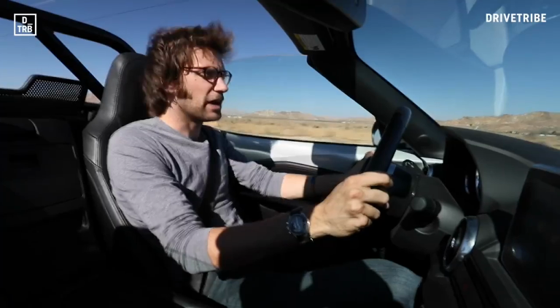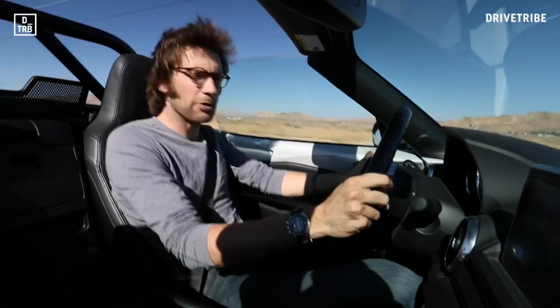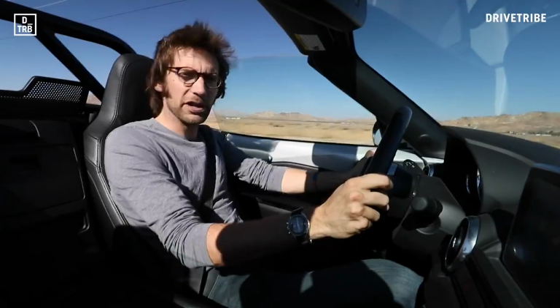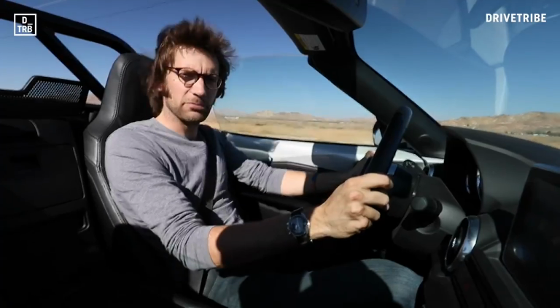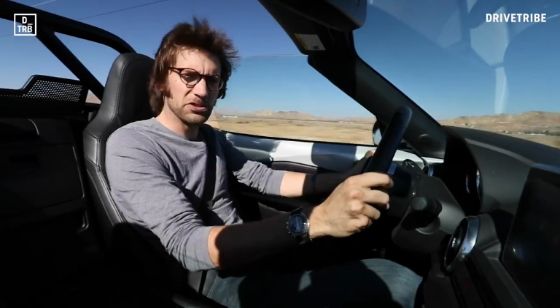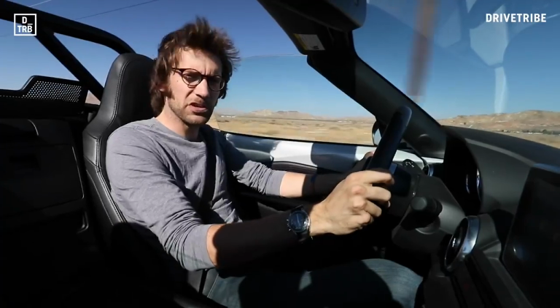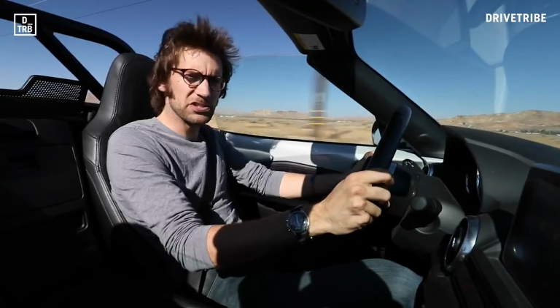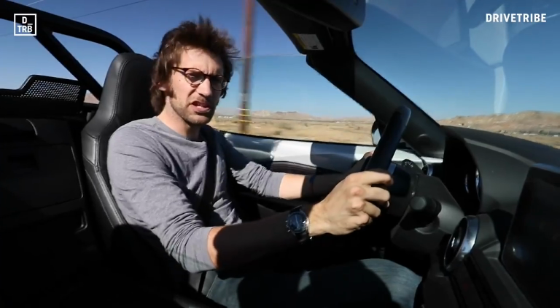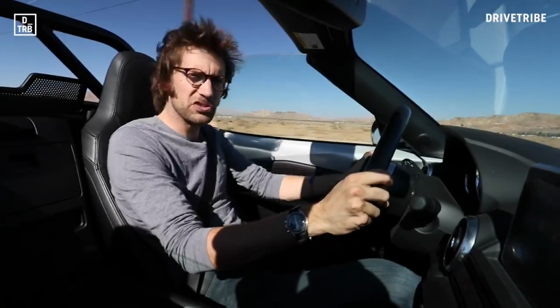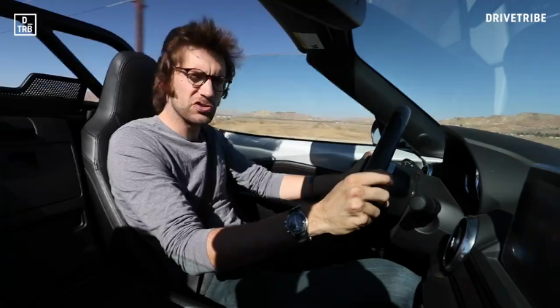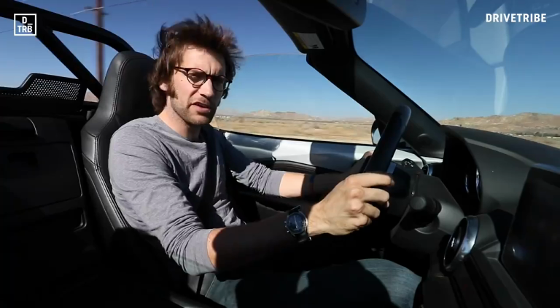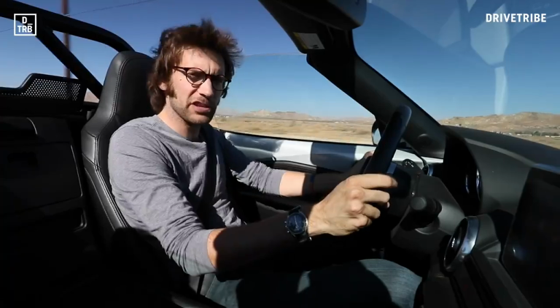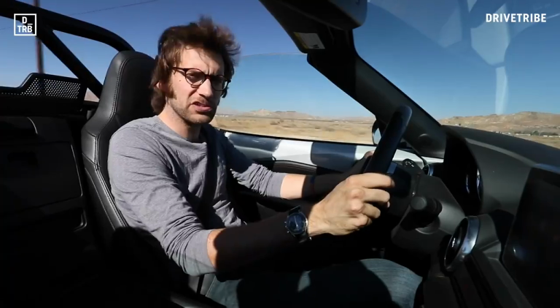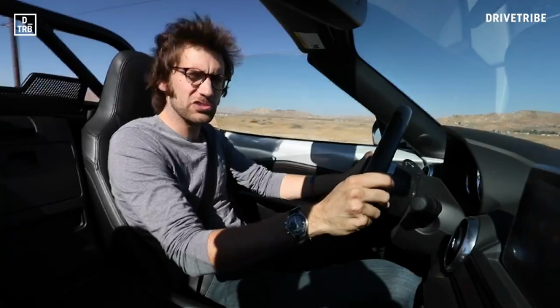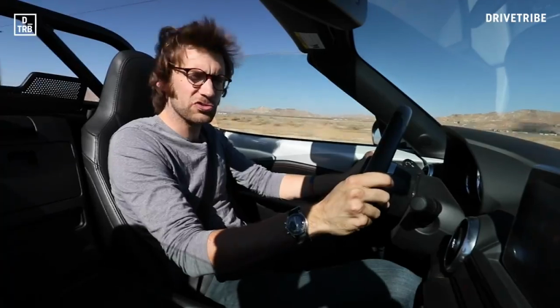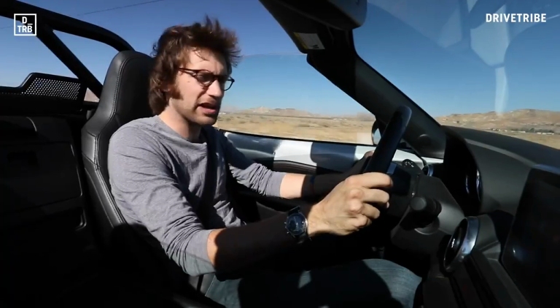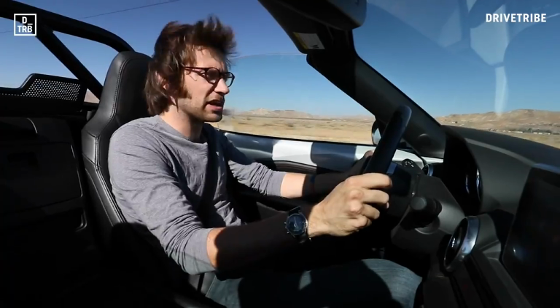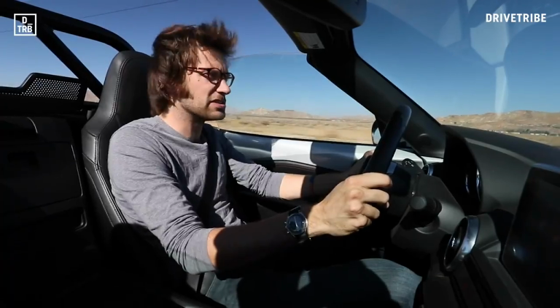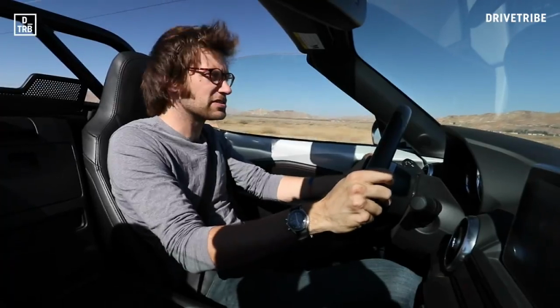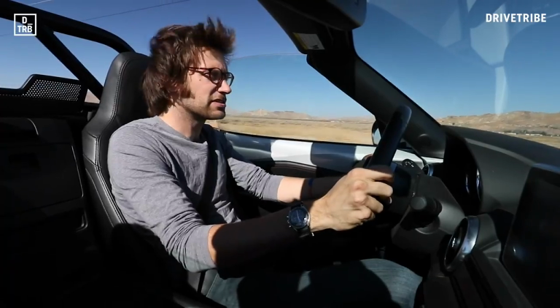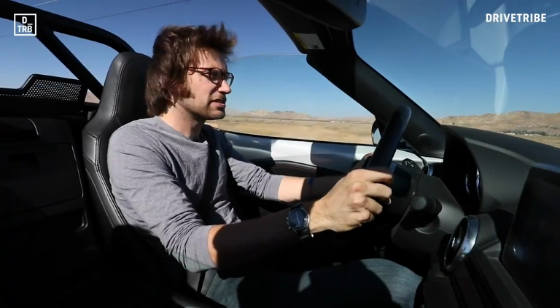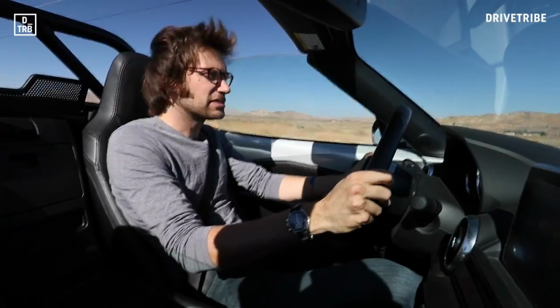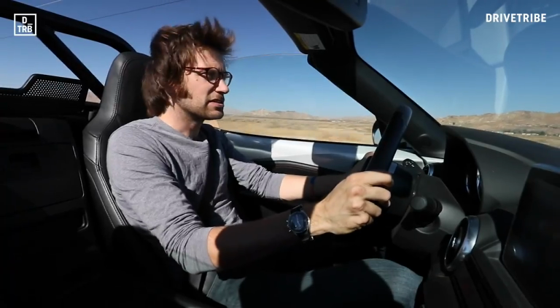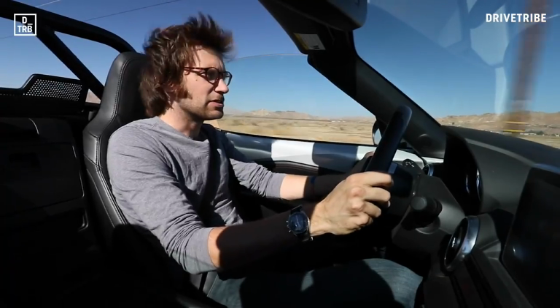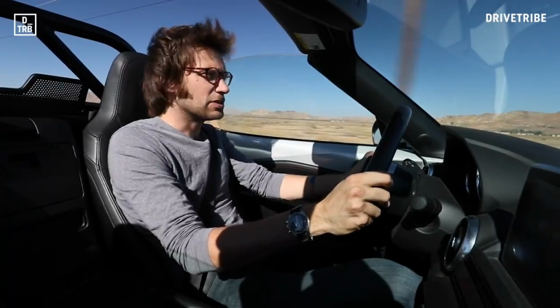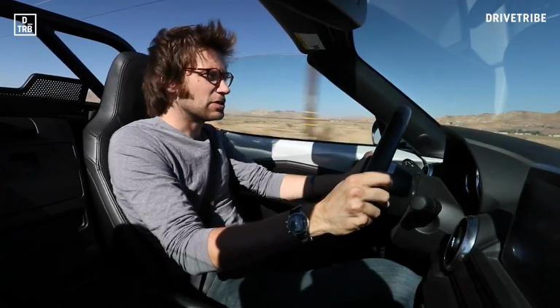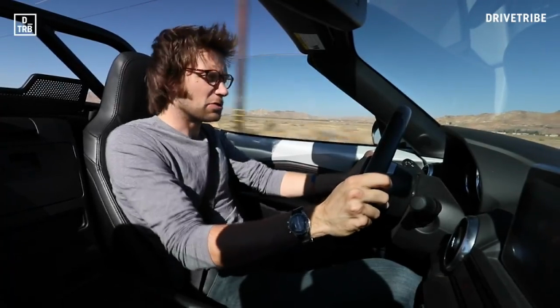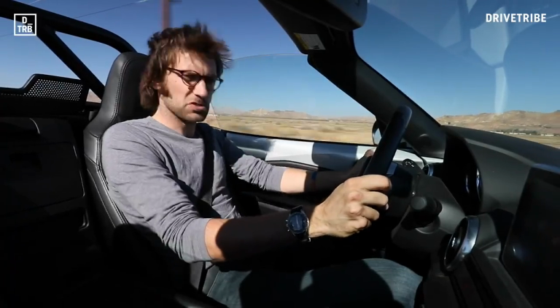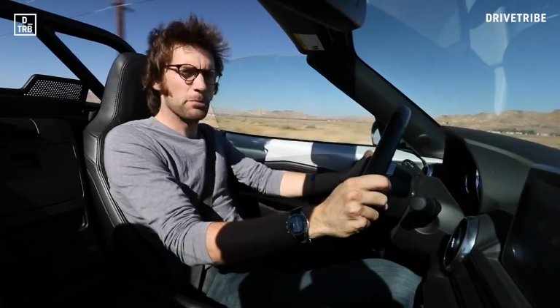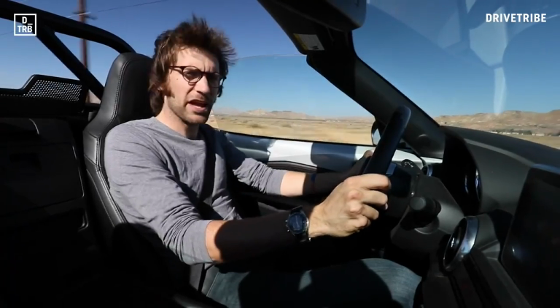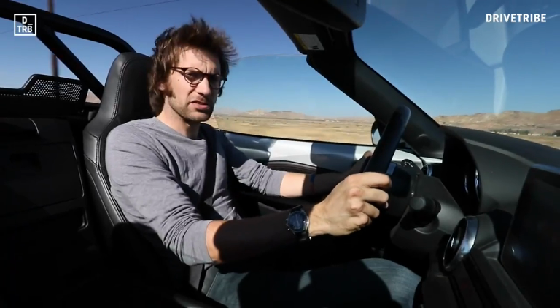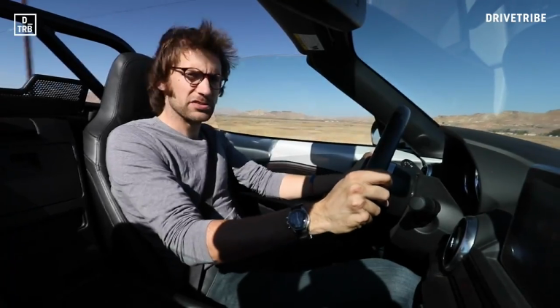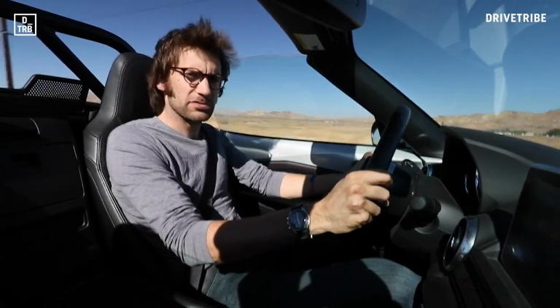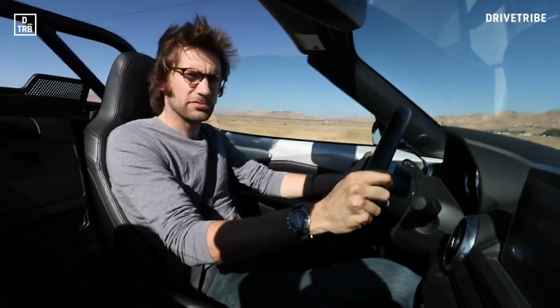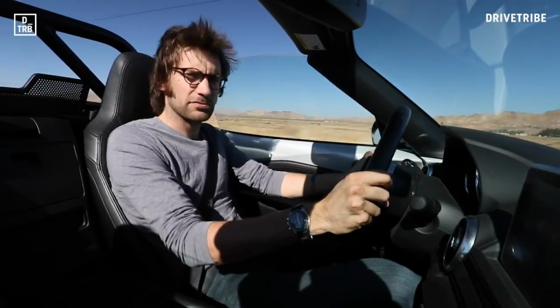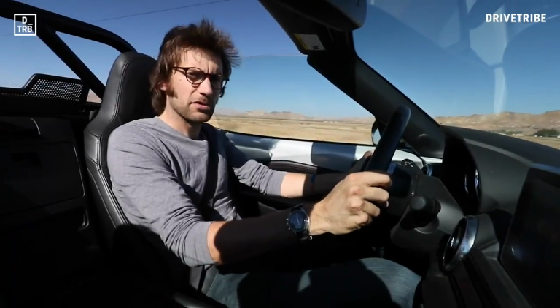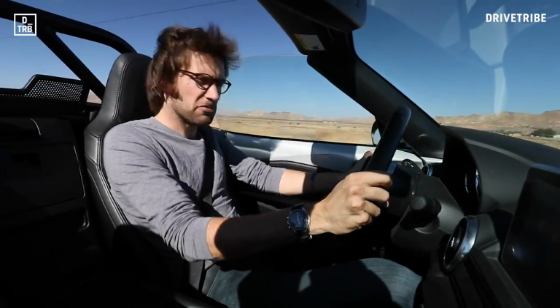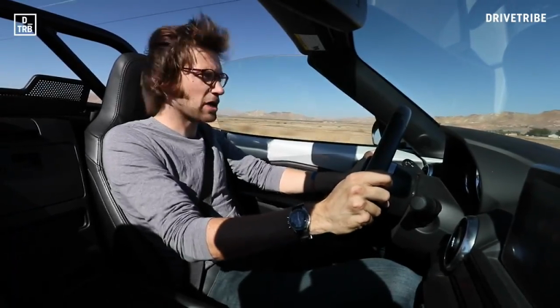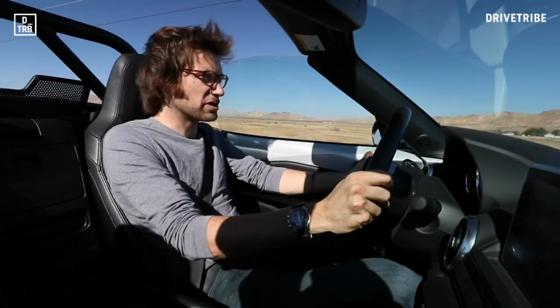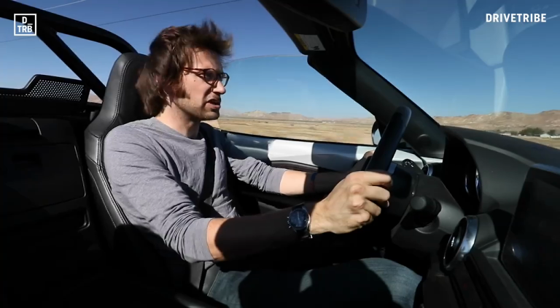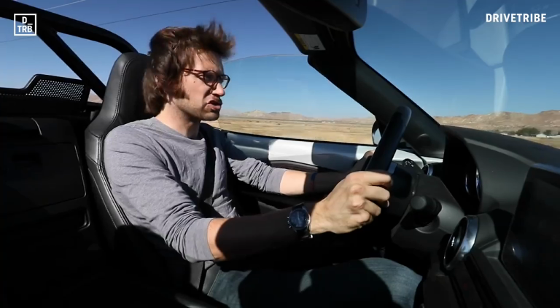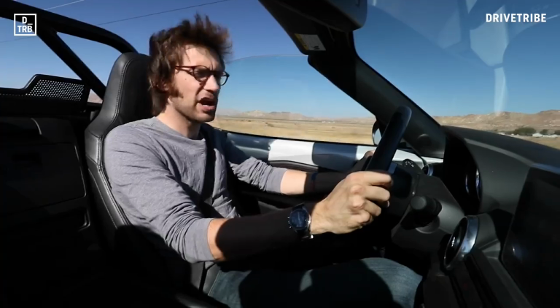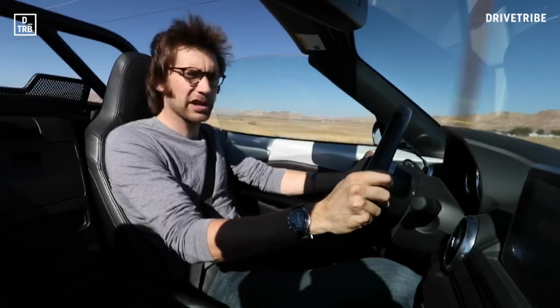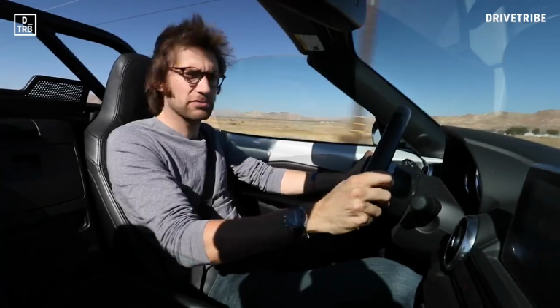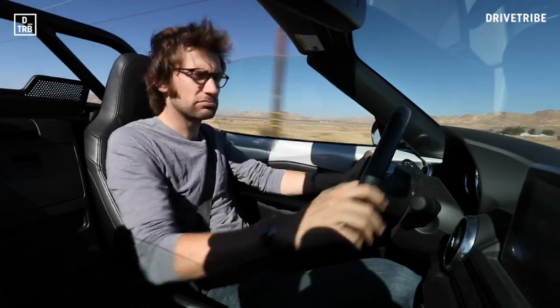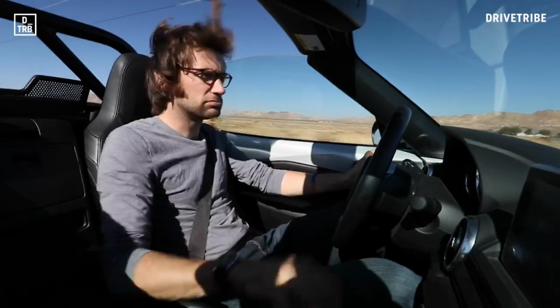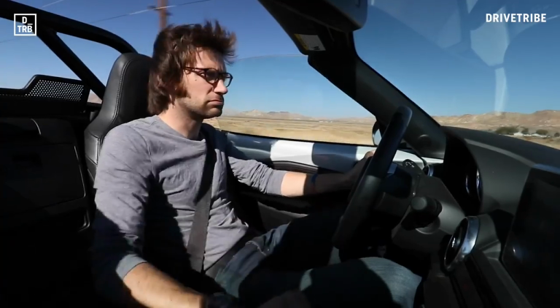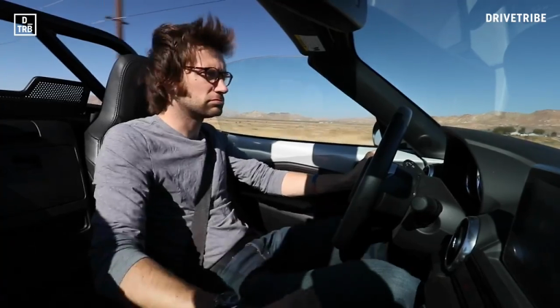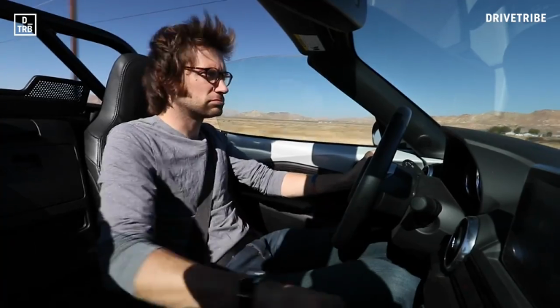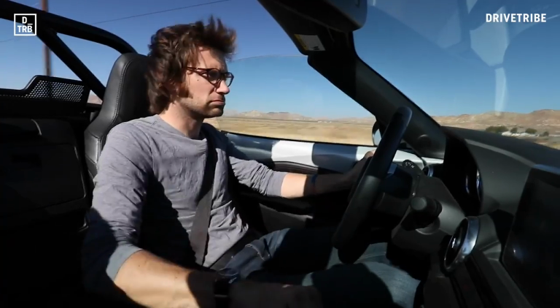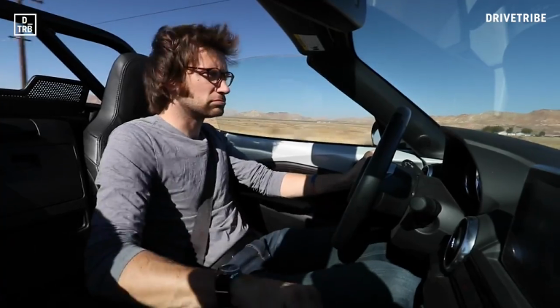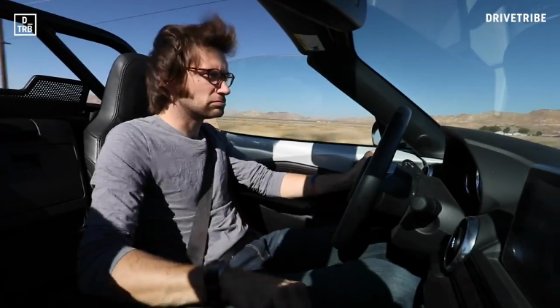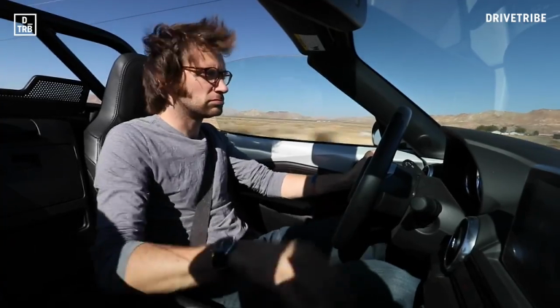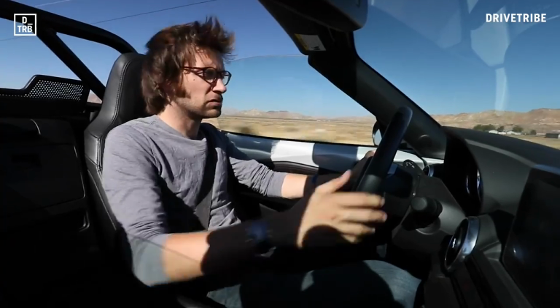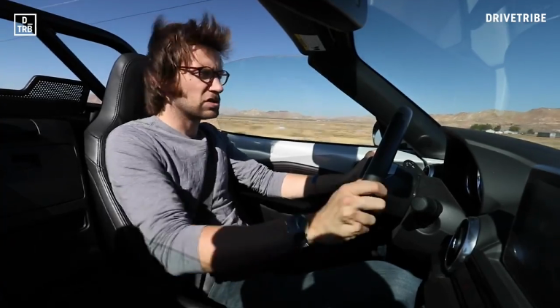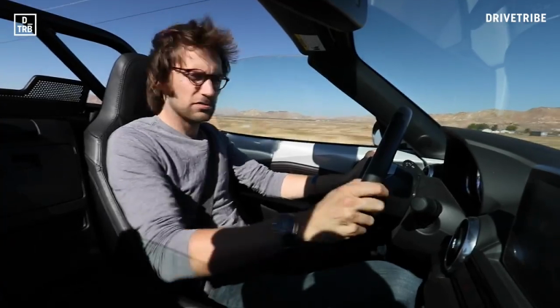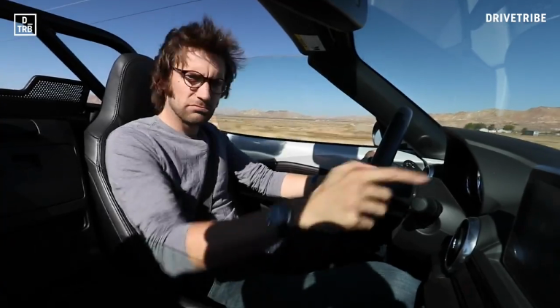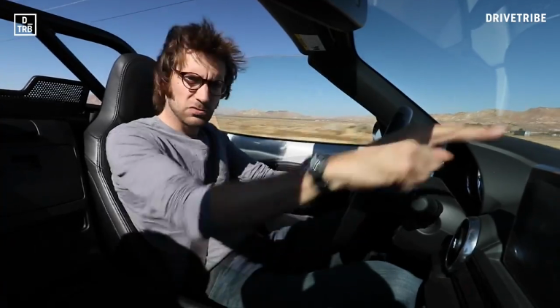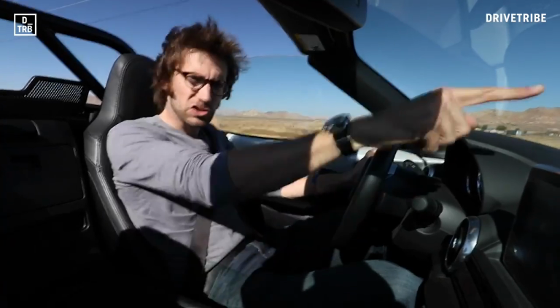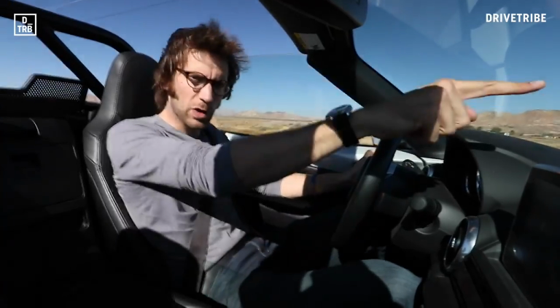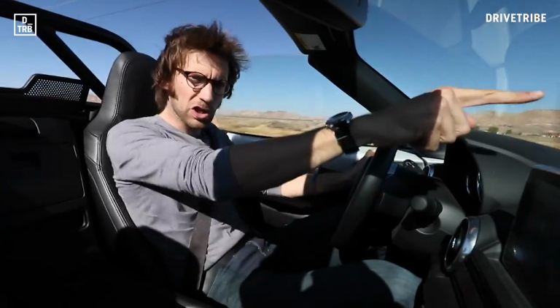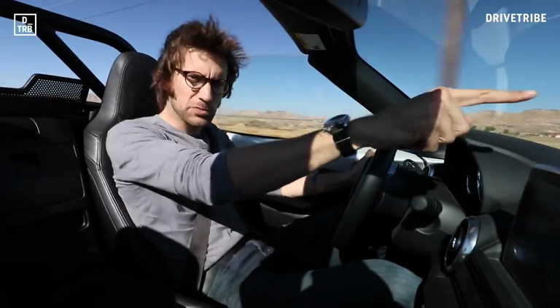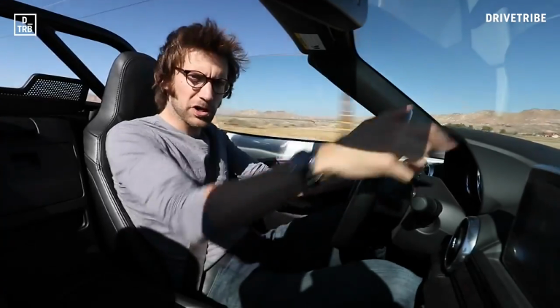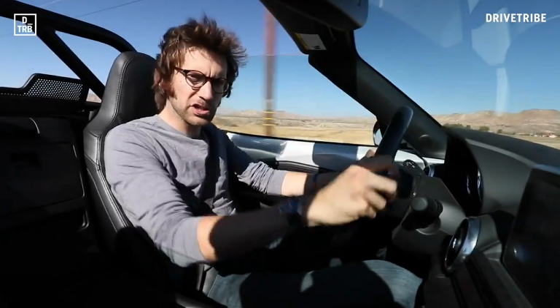As fun as it is driving this in straight lines, we want some bends. And for that, we need a track. To Willow Springs!